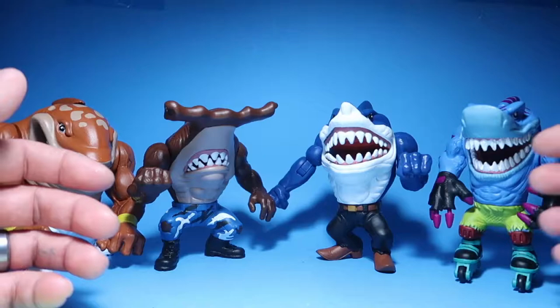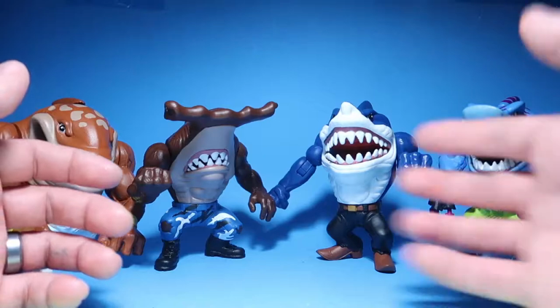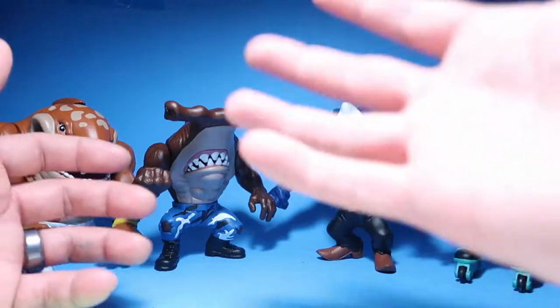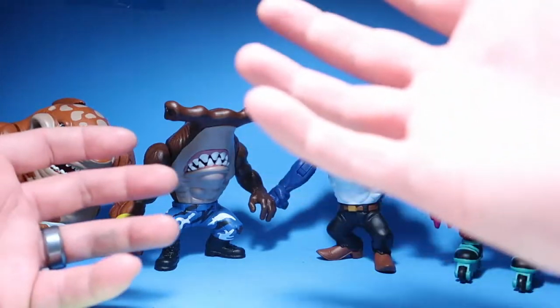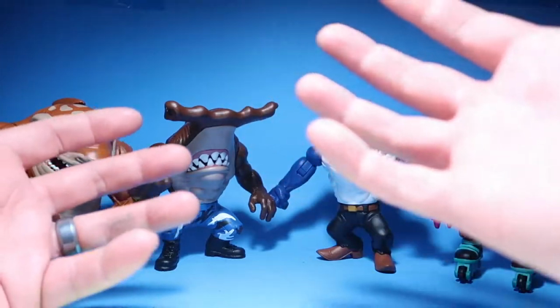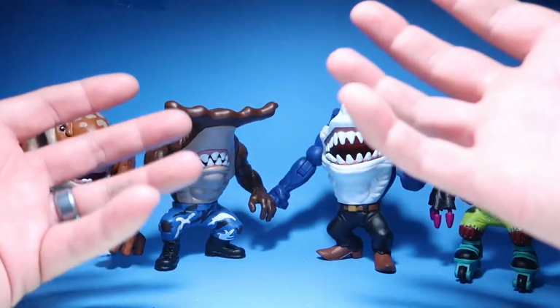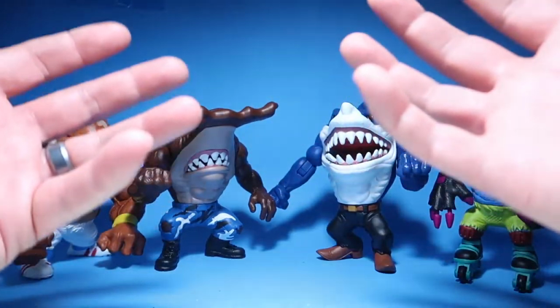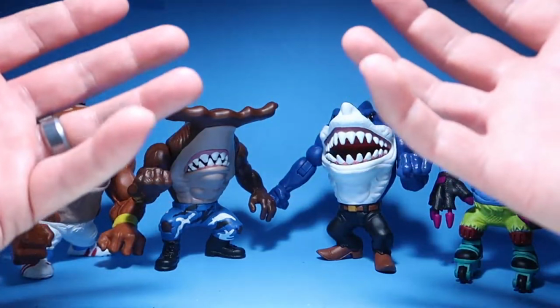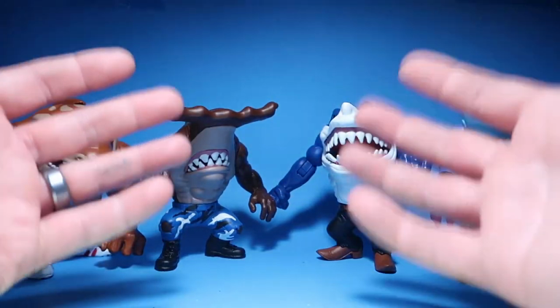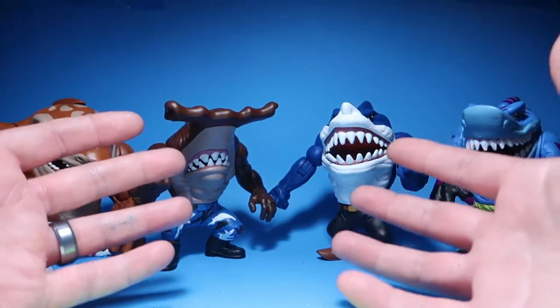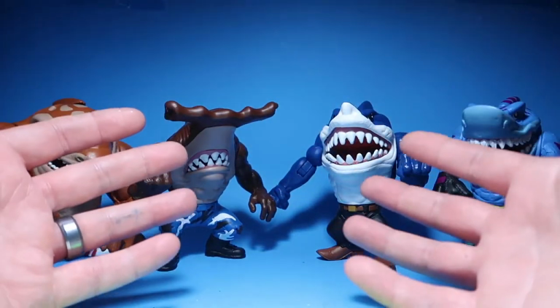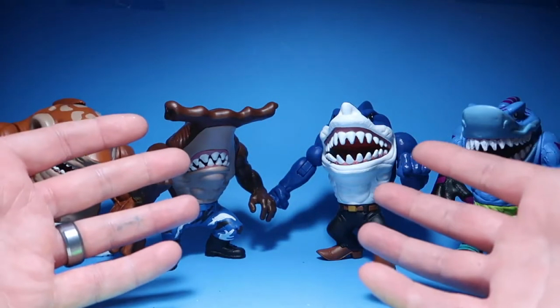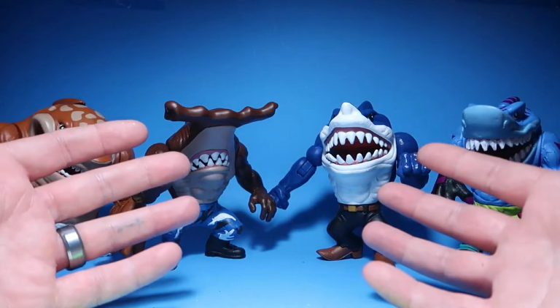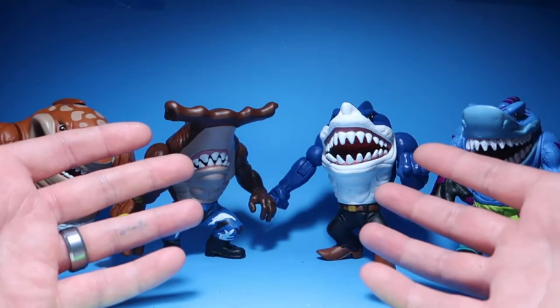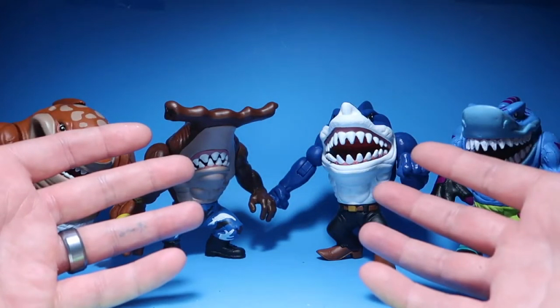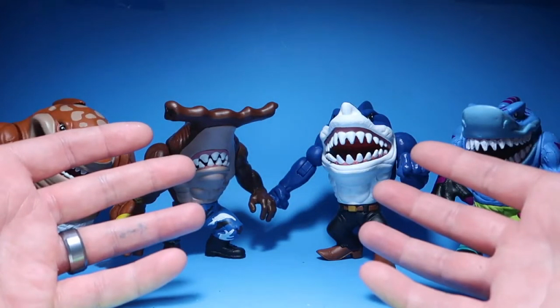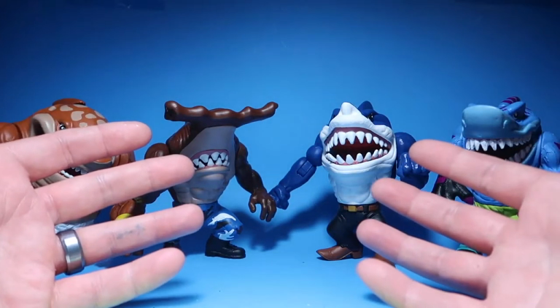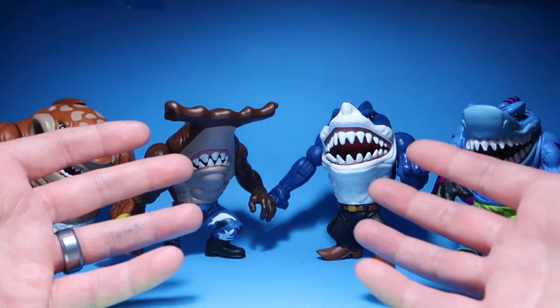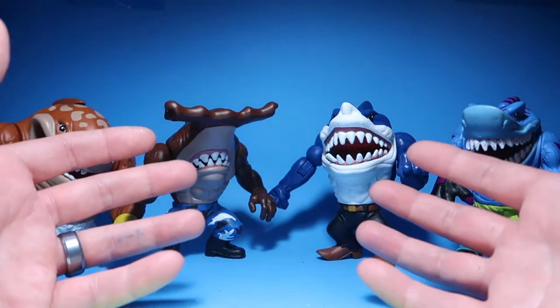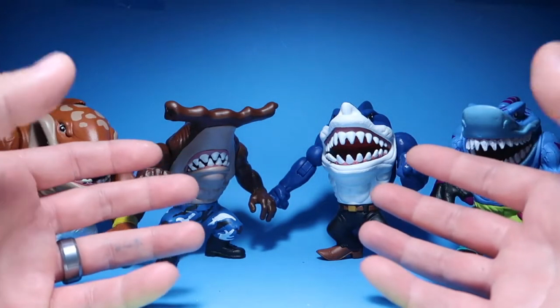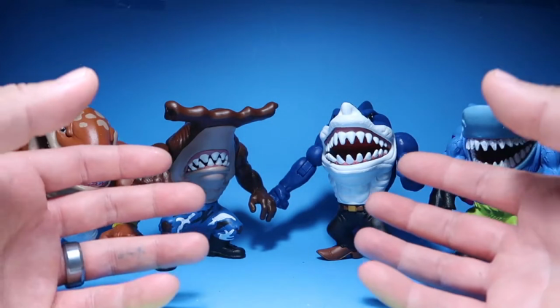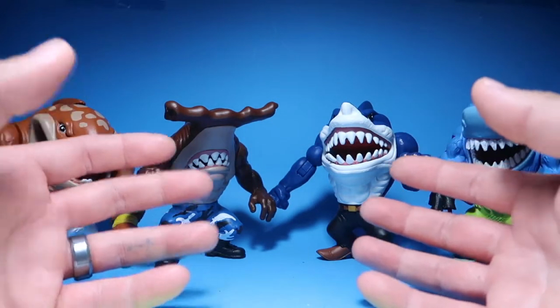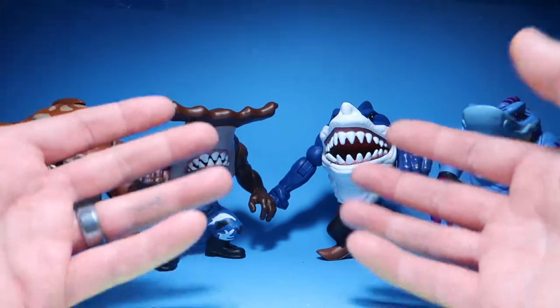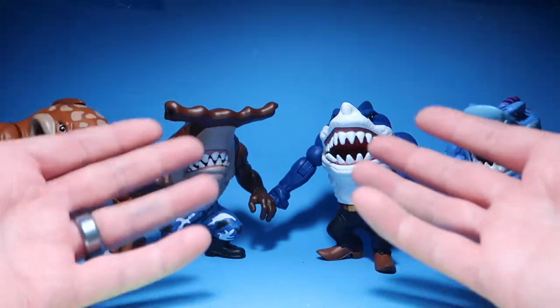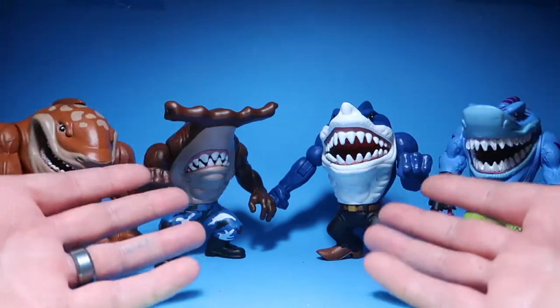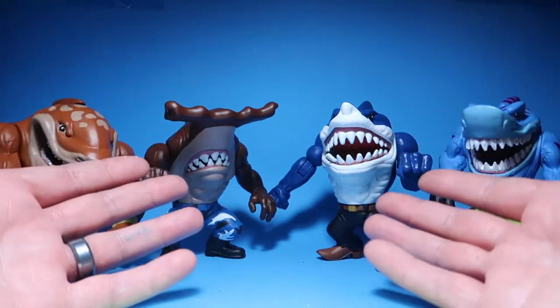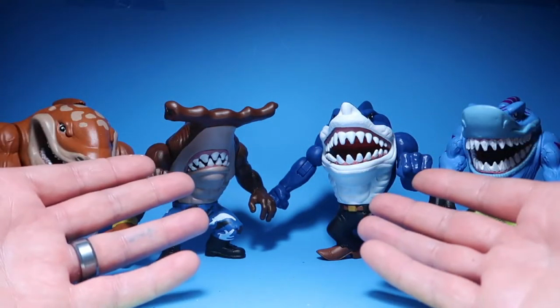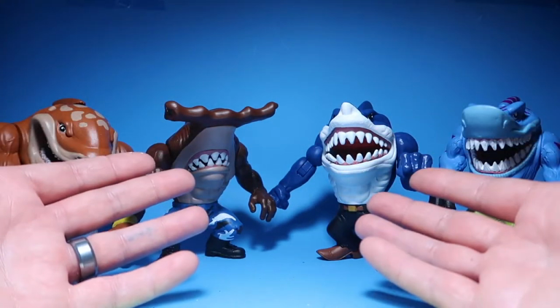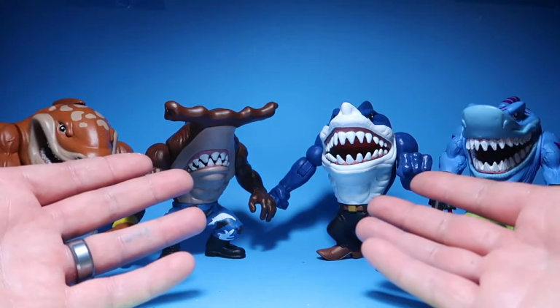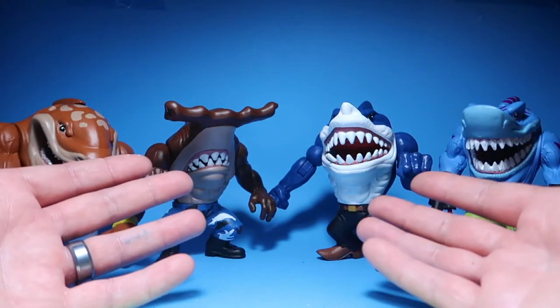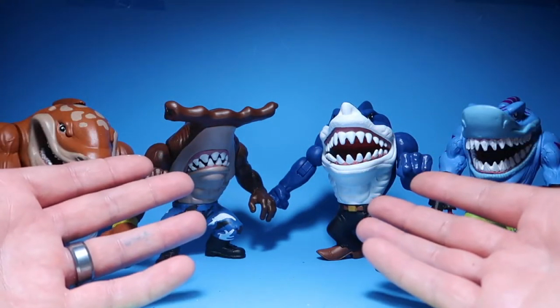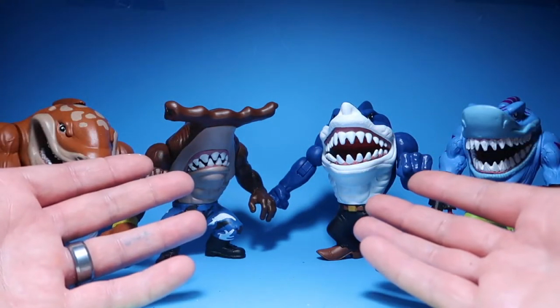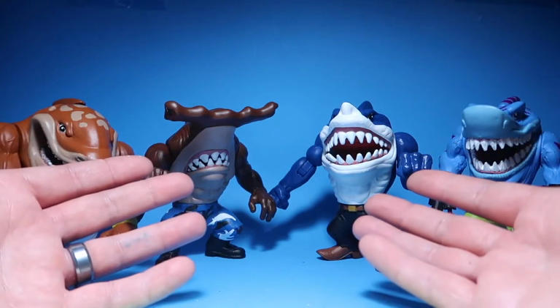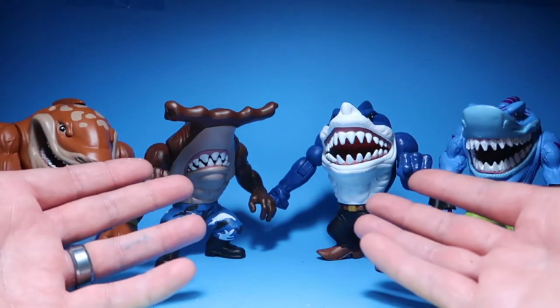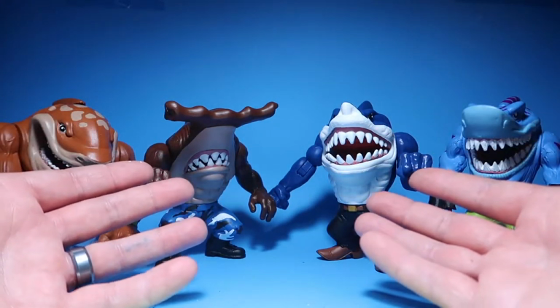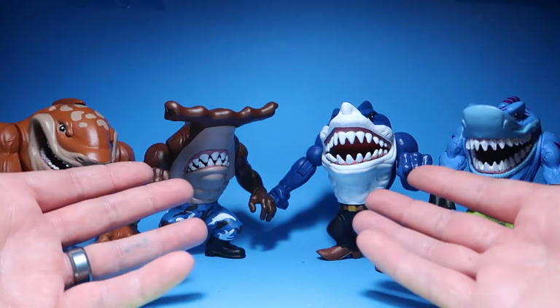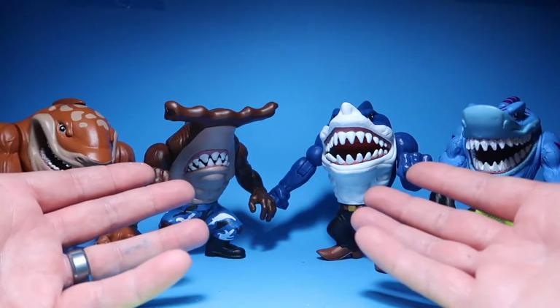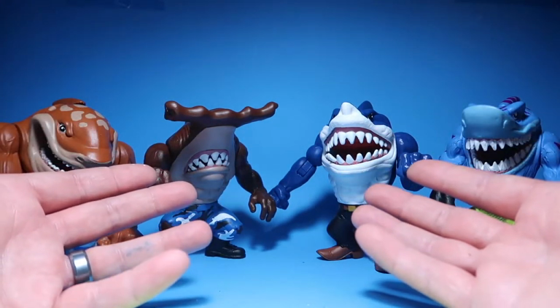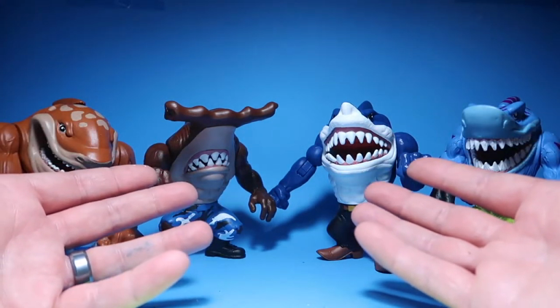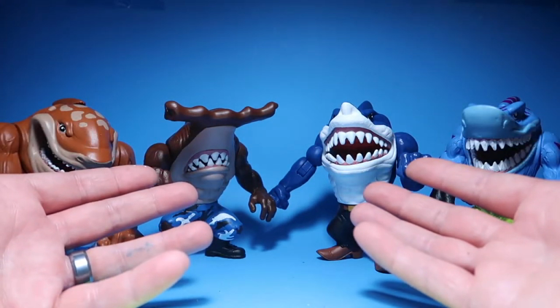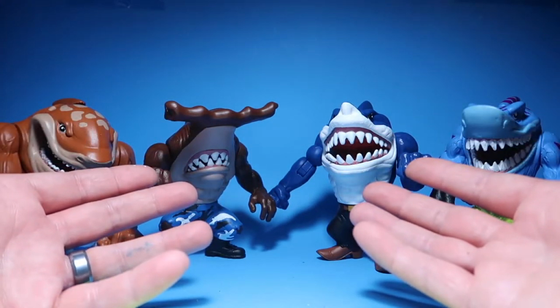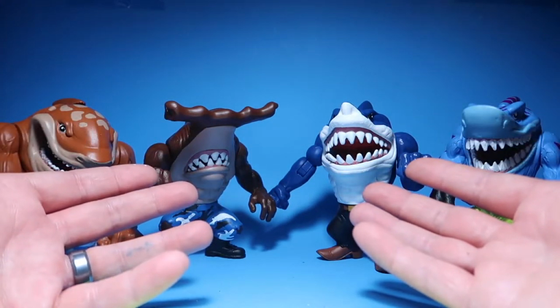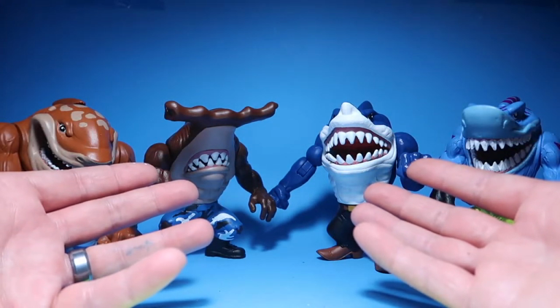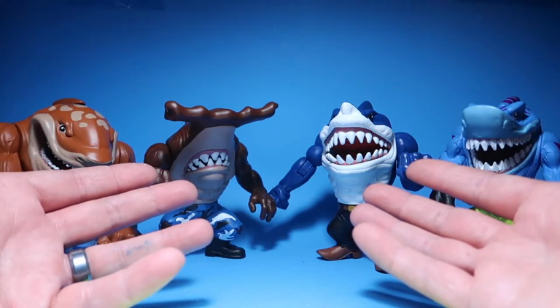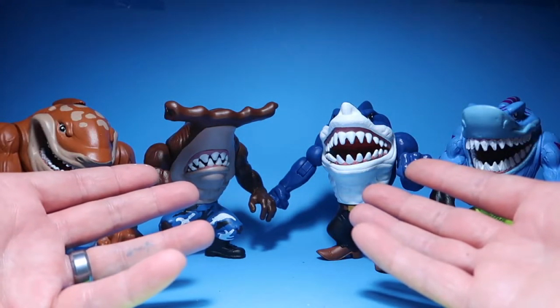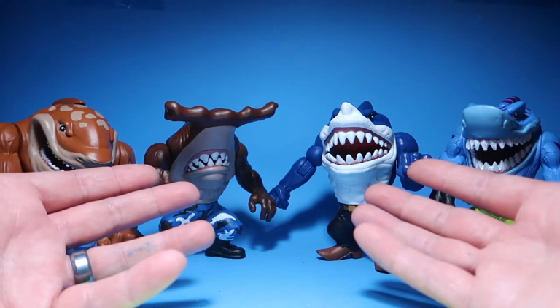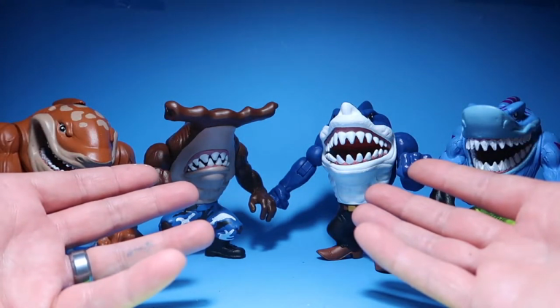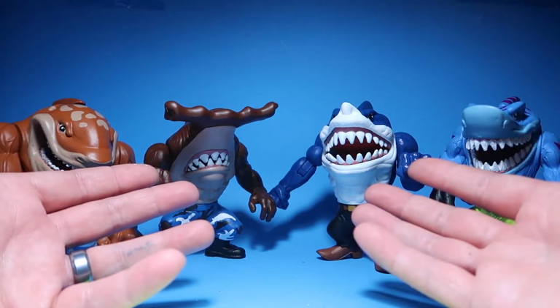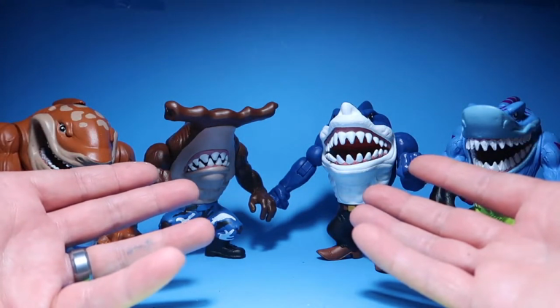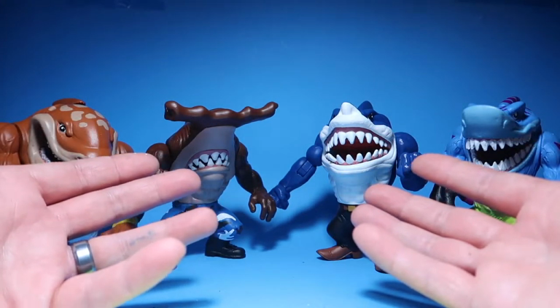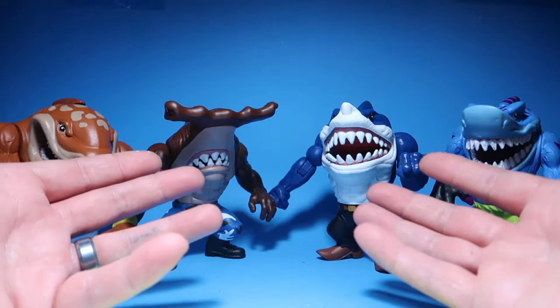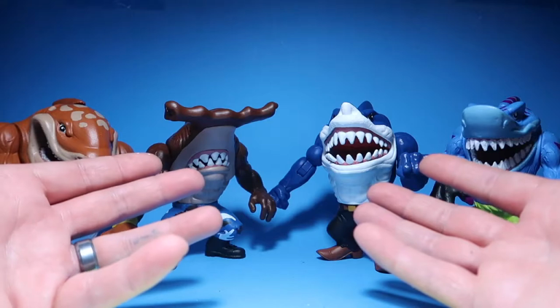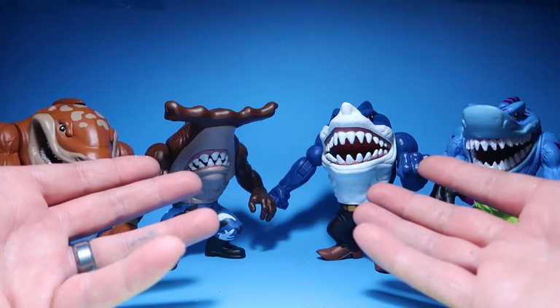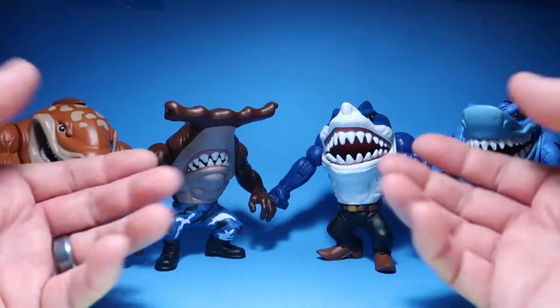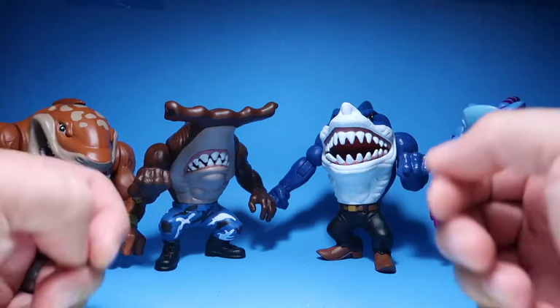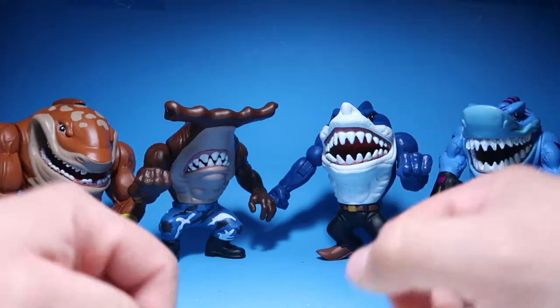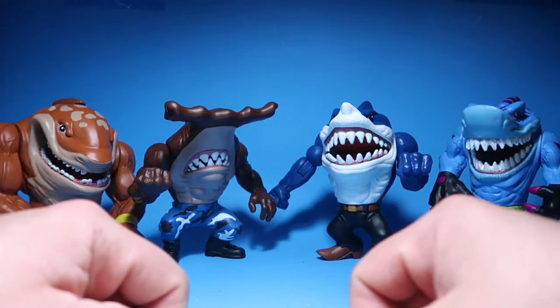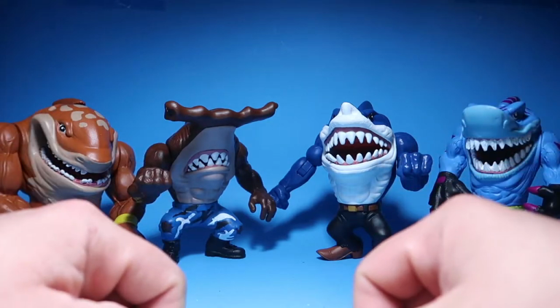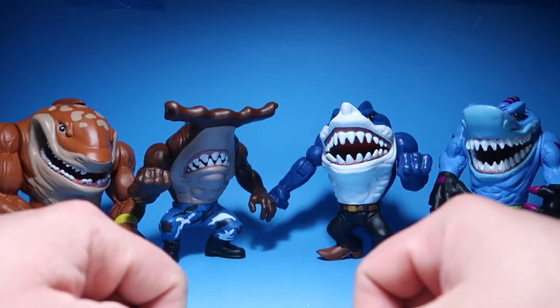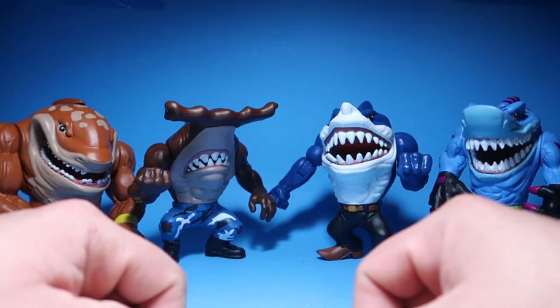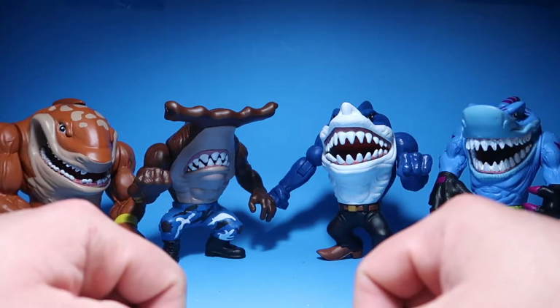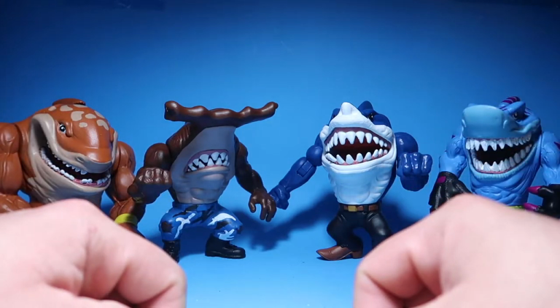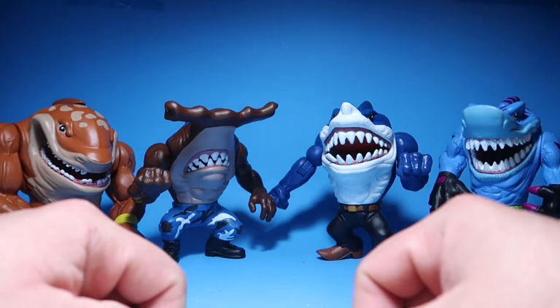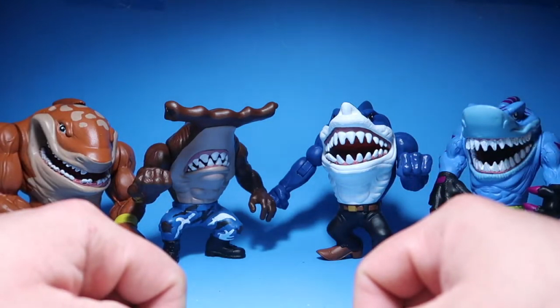What's up guys, welcome to another episode of Recreating. Today we're going to do a custom review of the Street Sharks, so stay tuned.